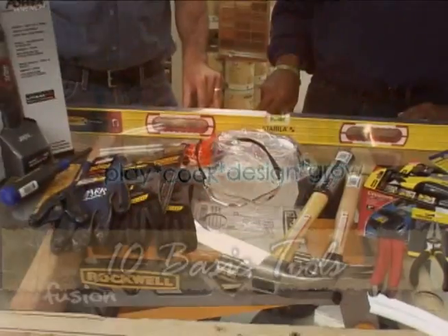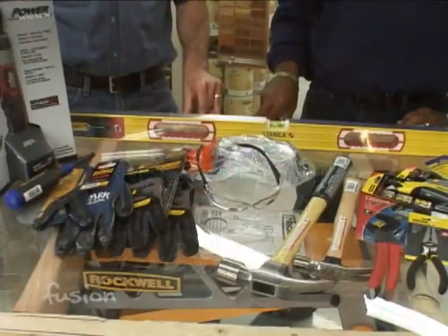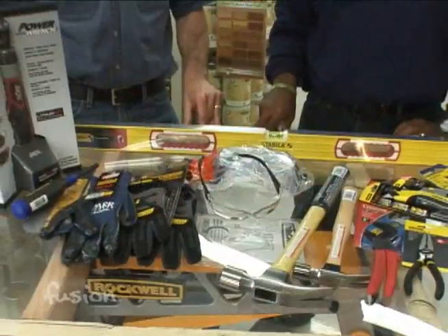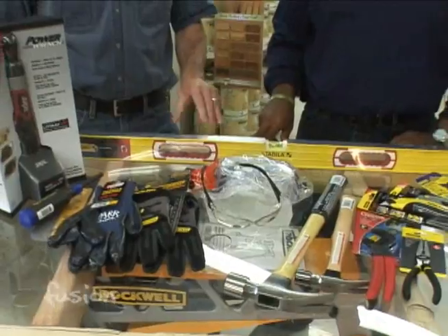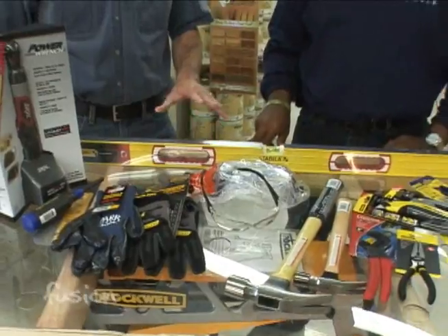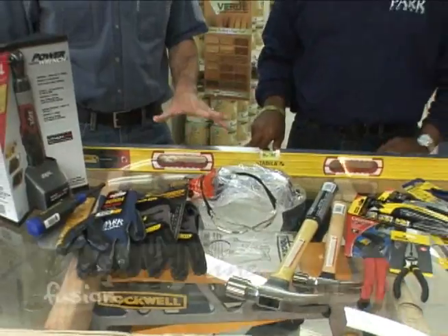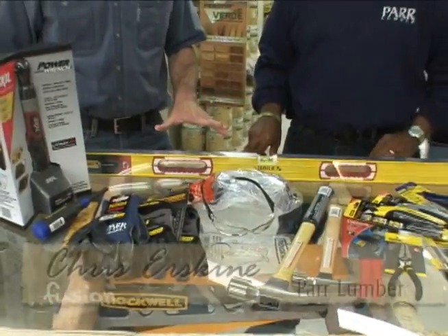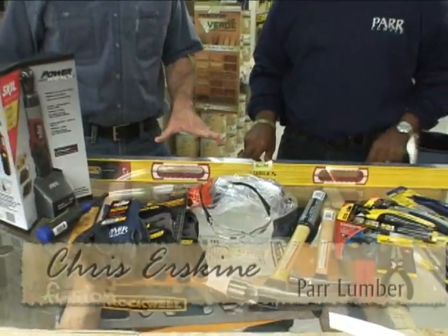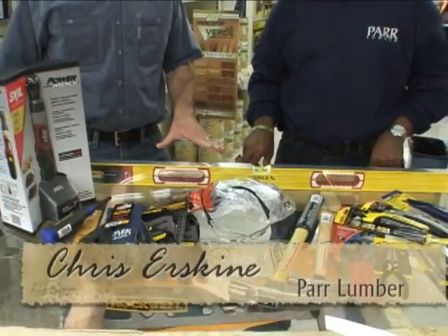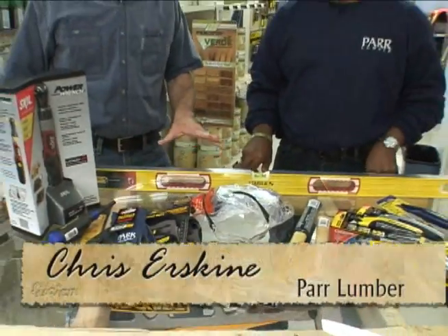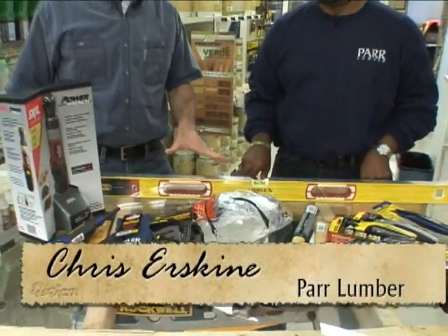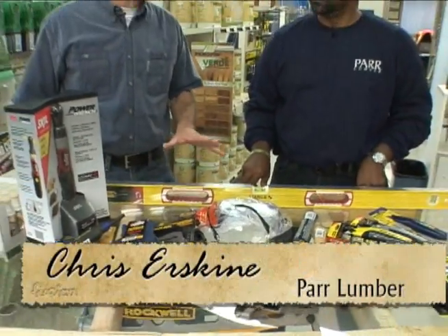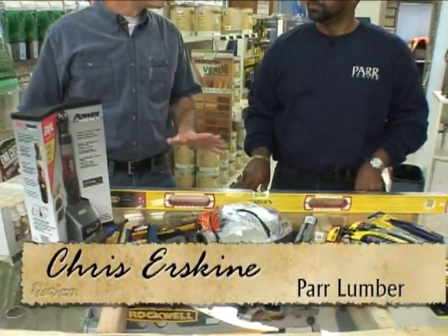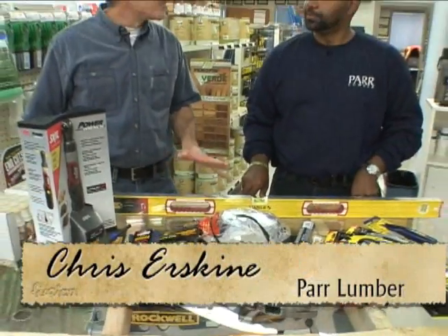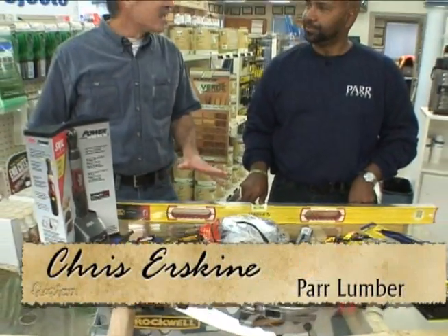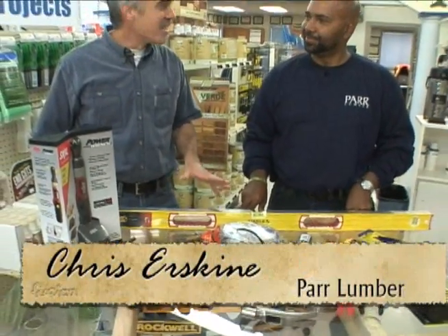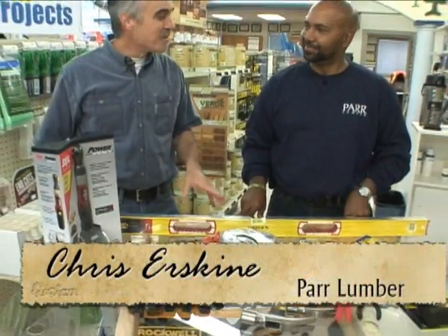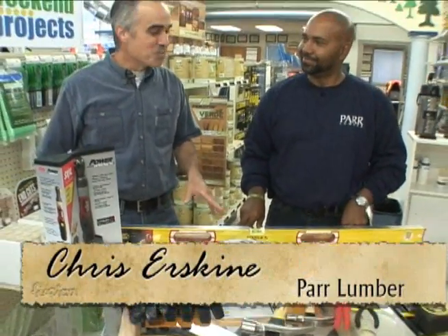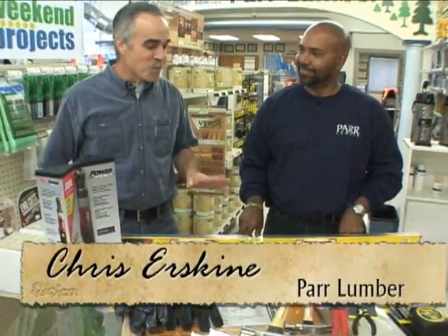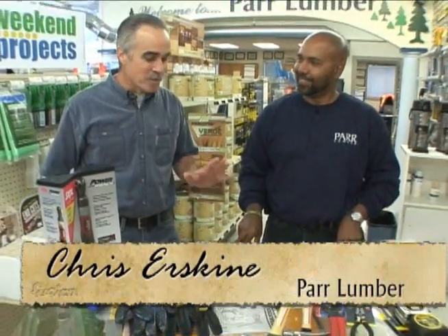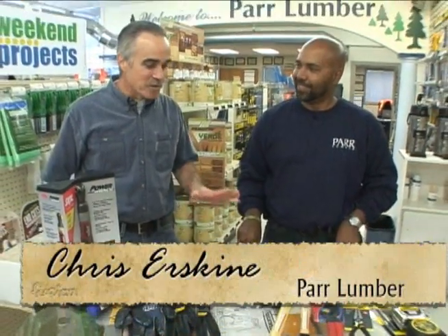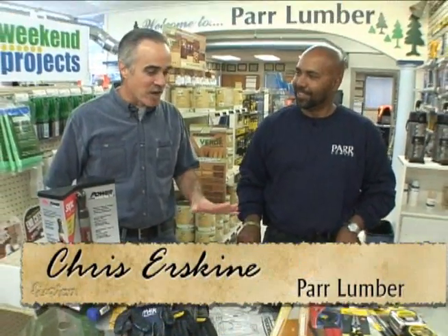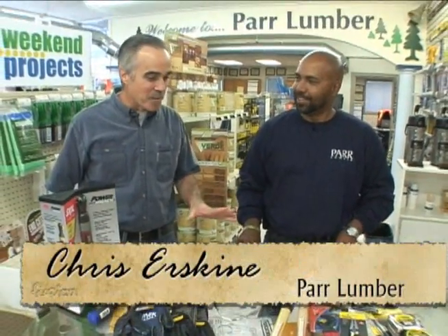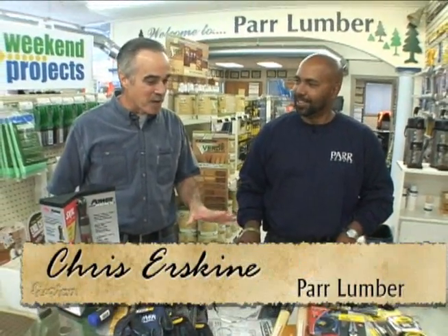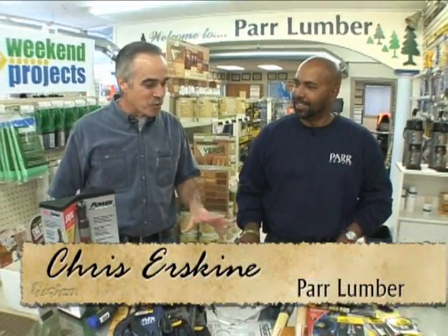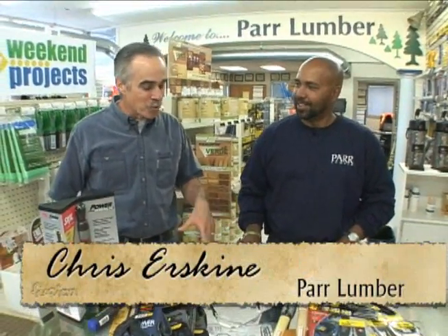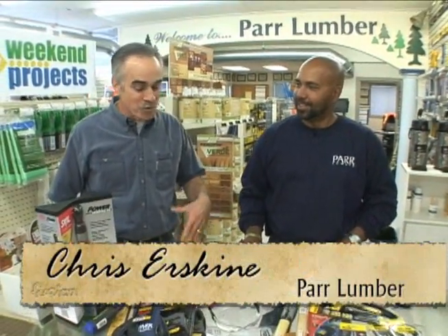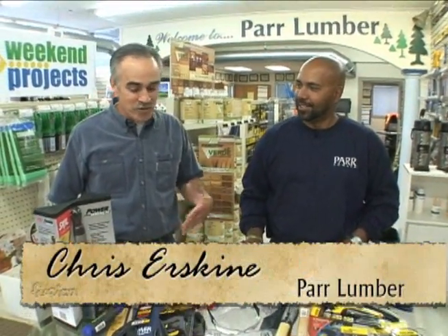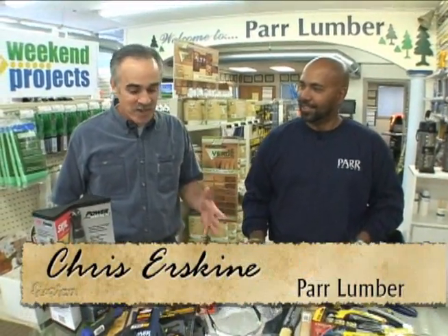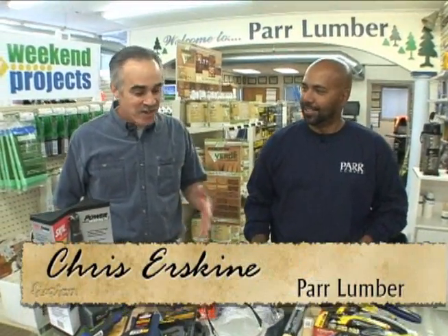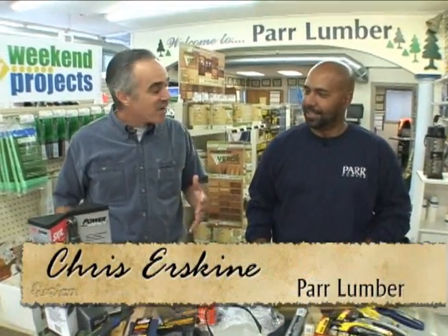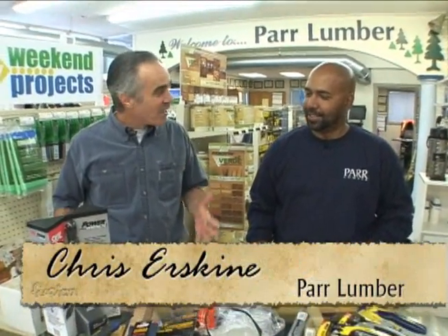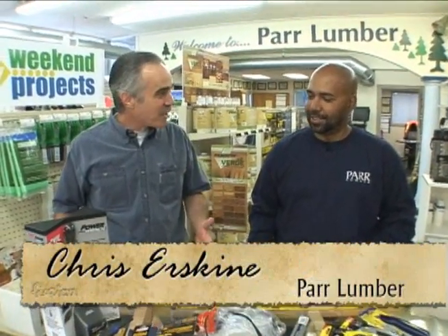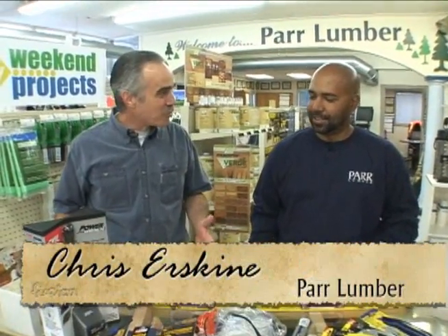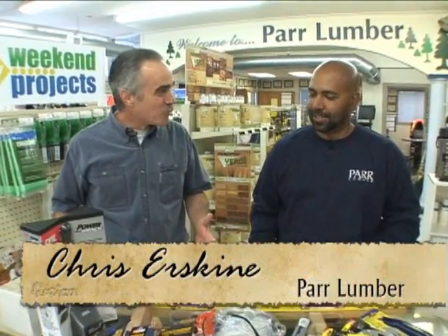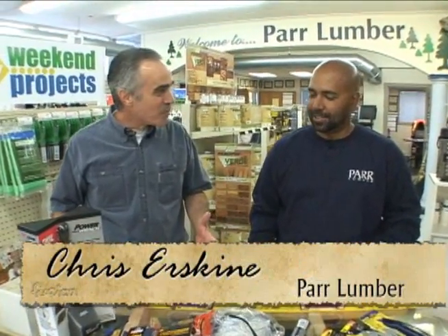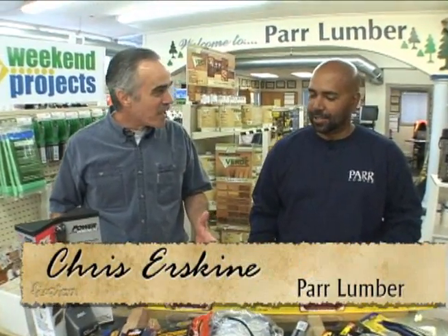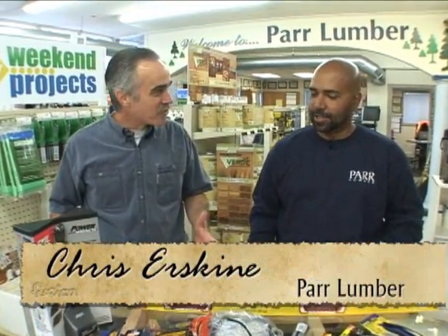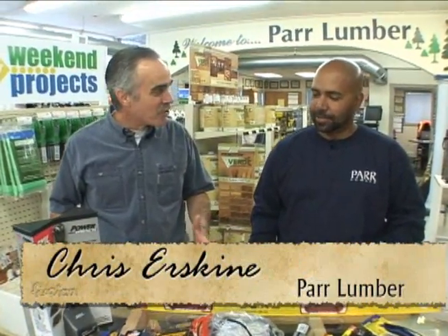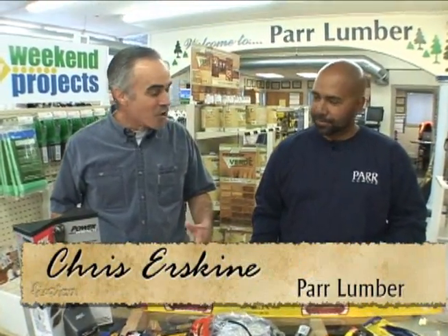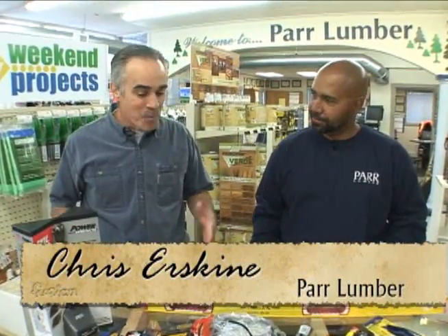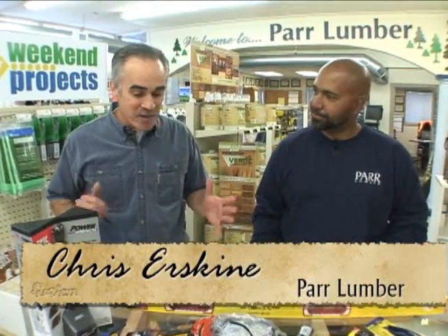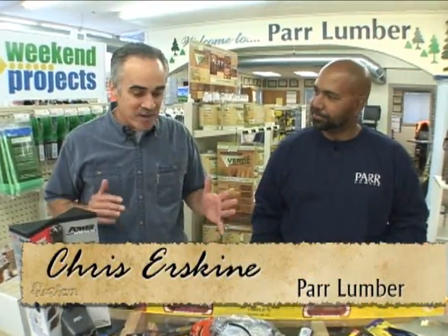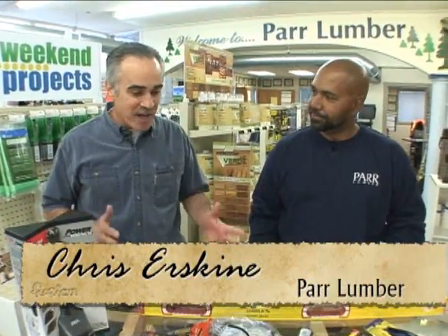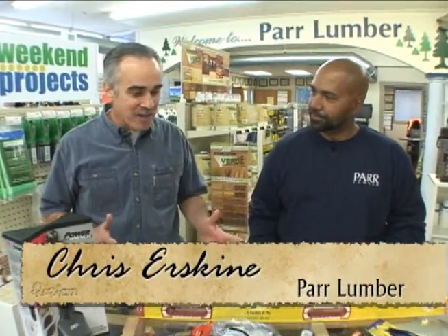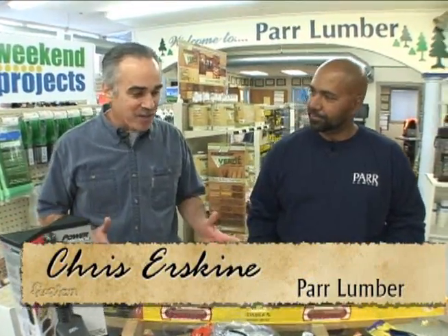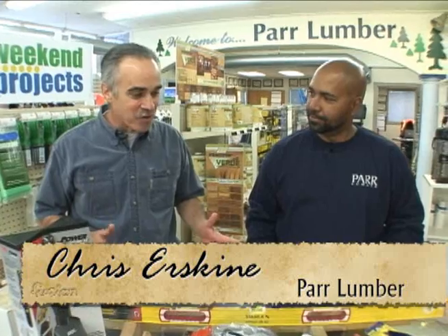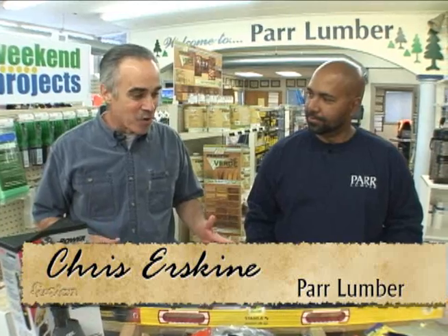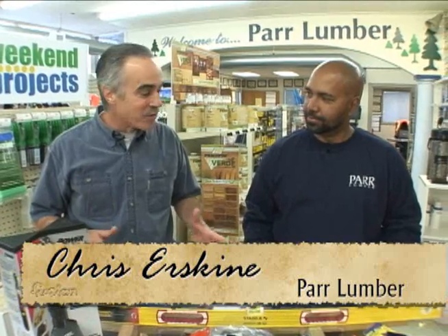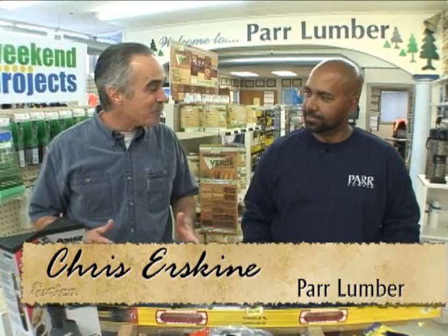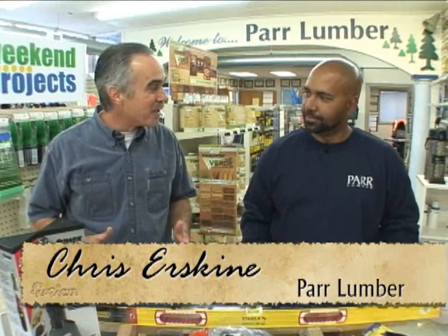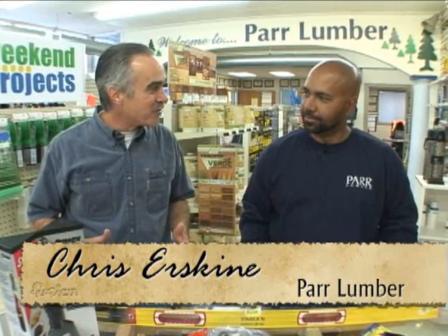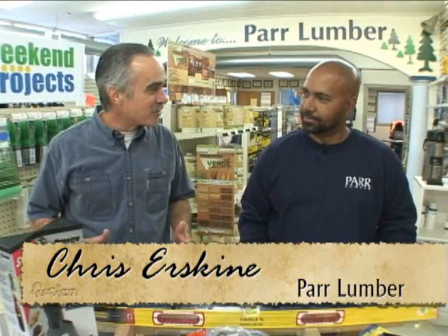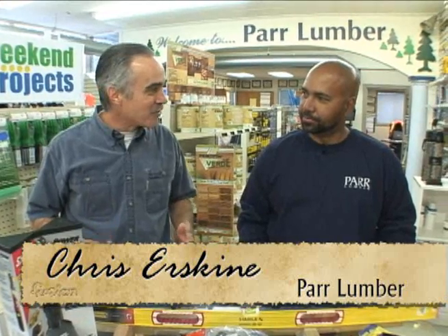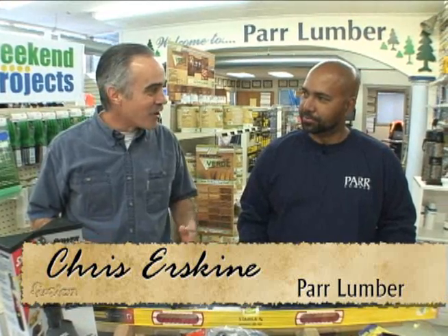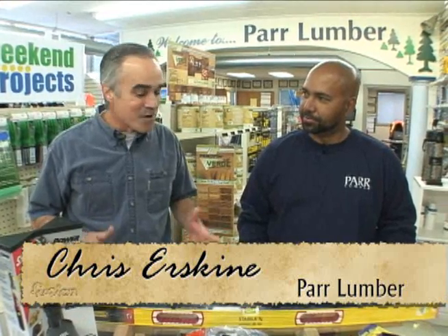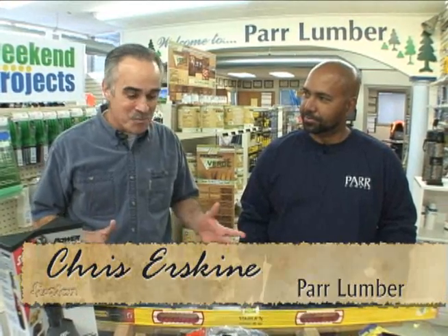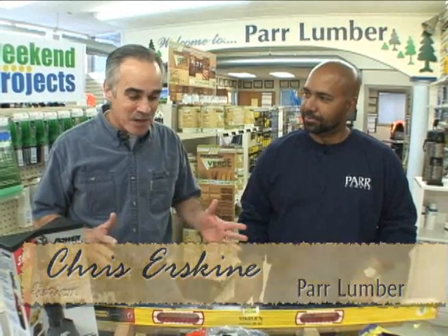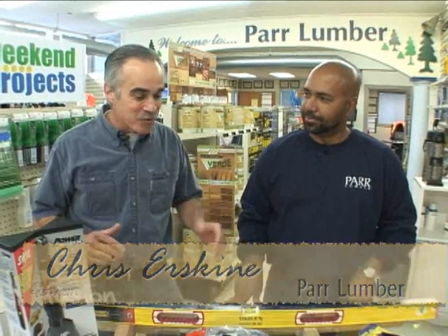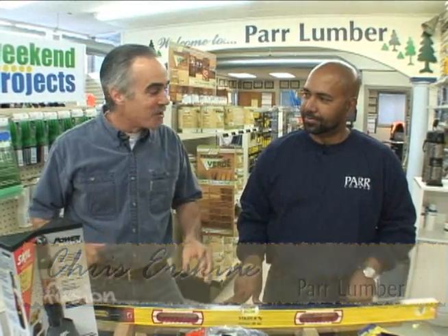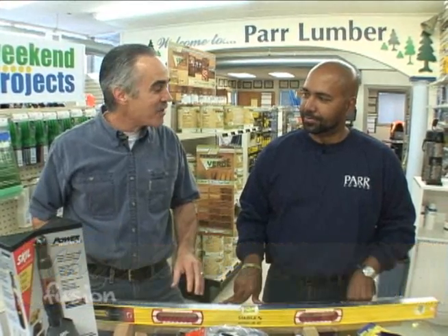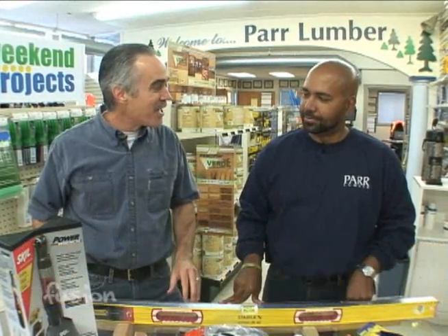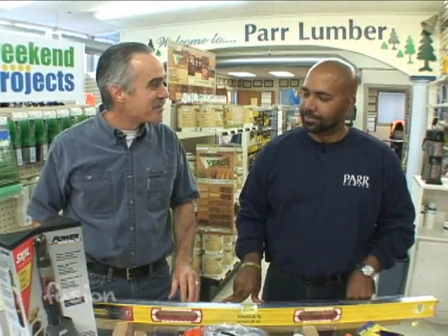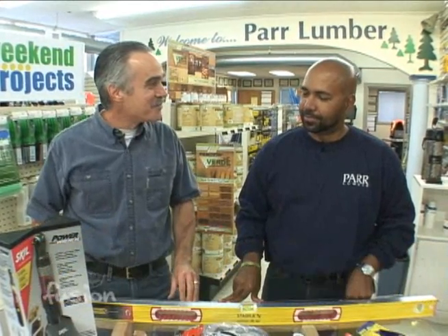We're here with Chris Erskine at Par Lumber today. We're going to be talking about tools. I've got a toolbox at home and I'd like to know what the basics are and make sure I've got them.